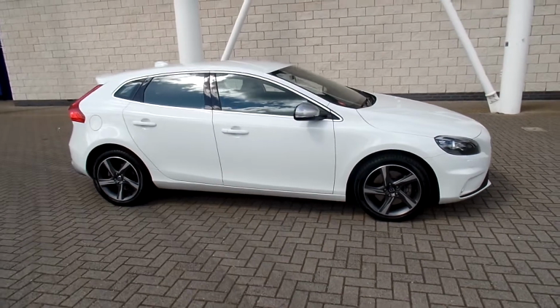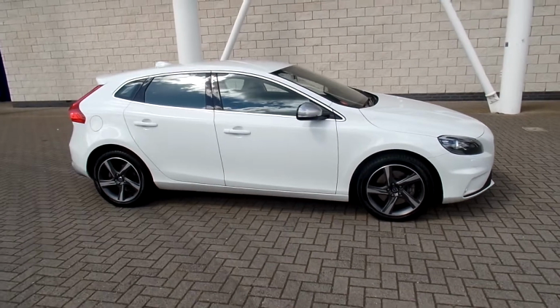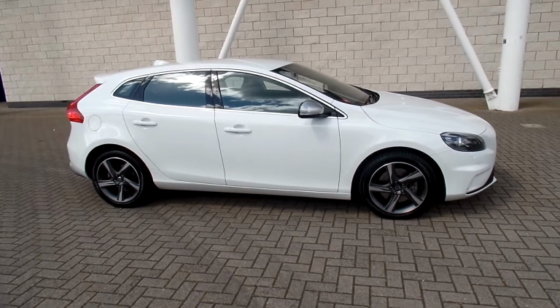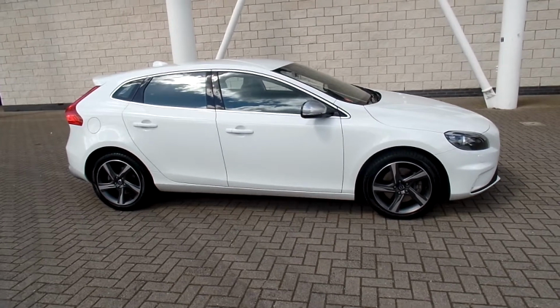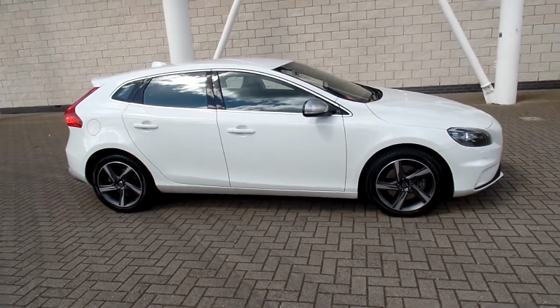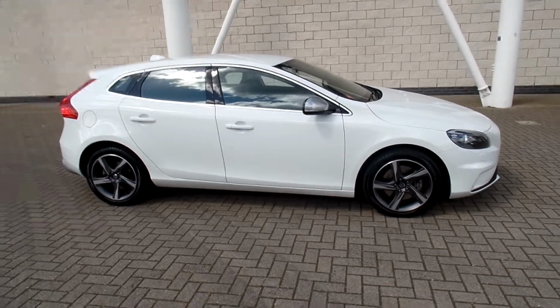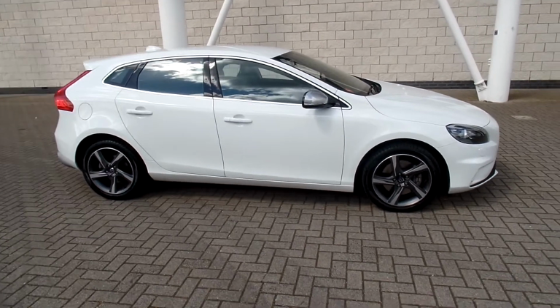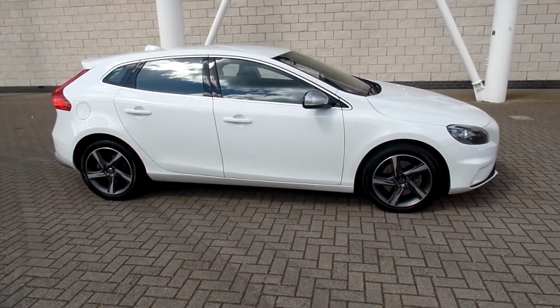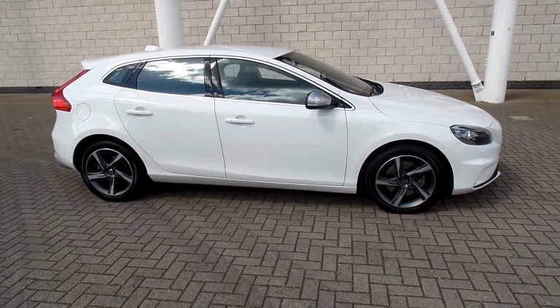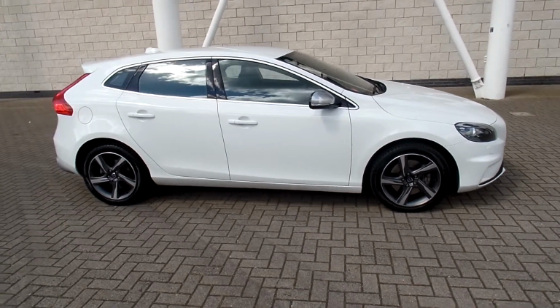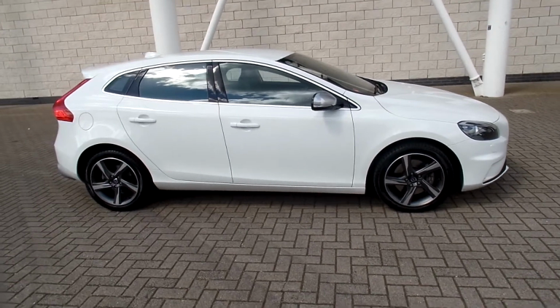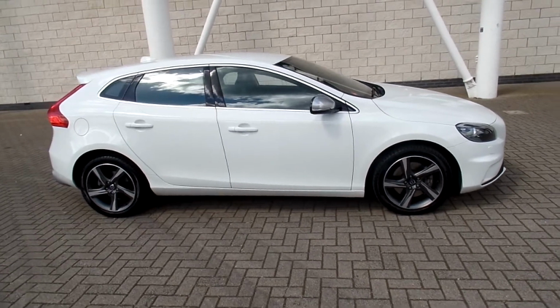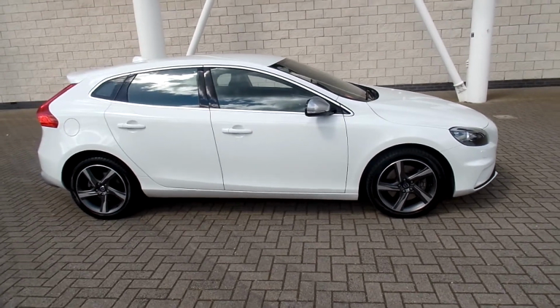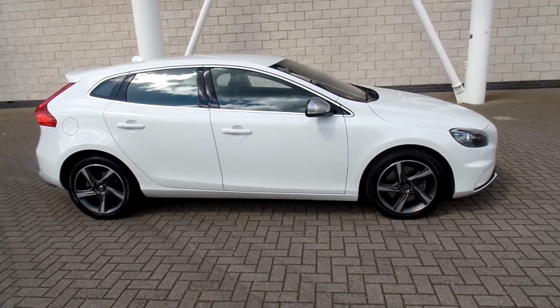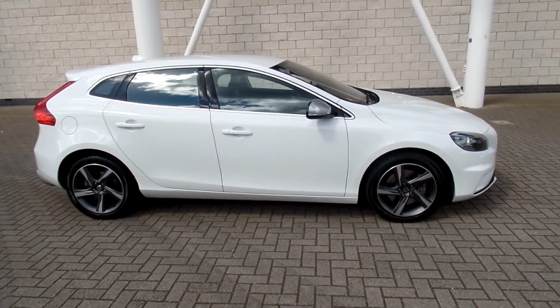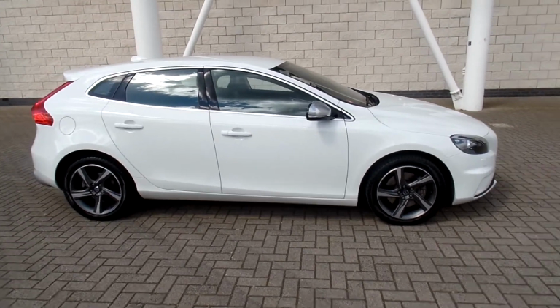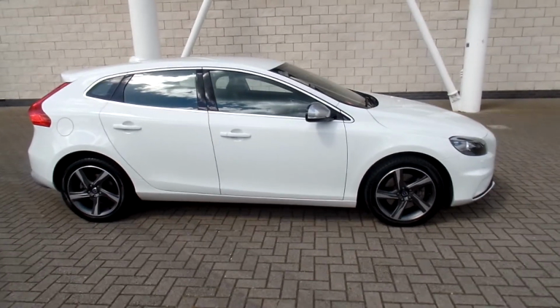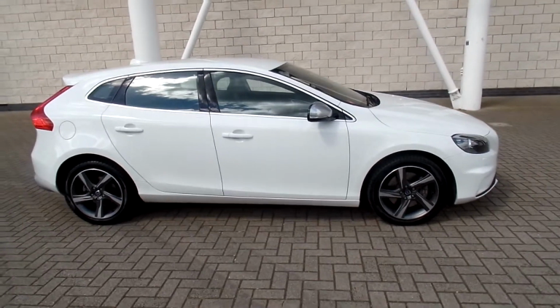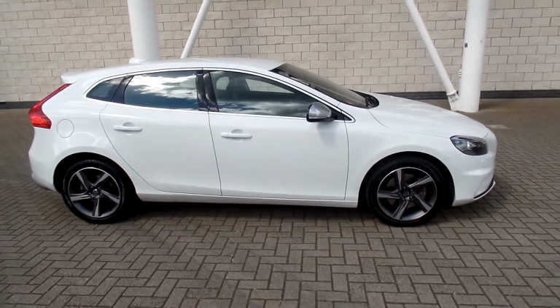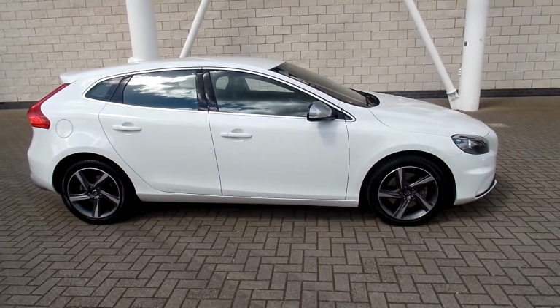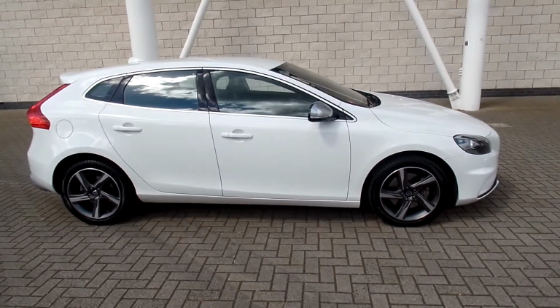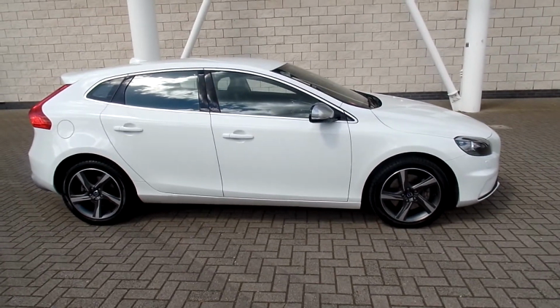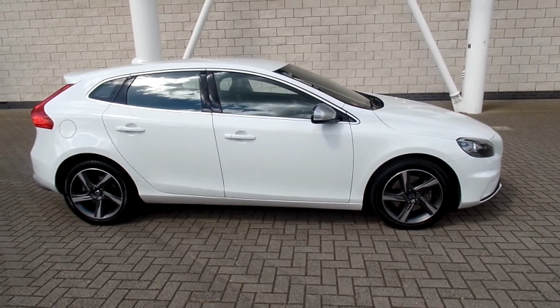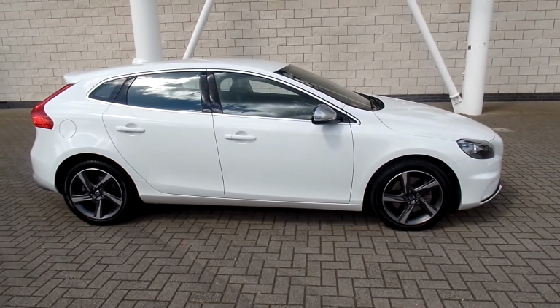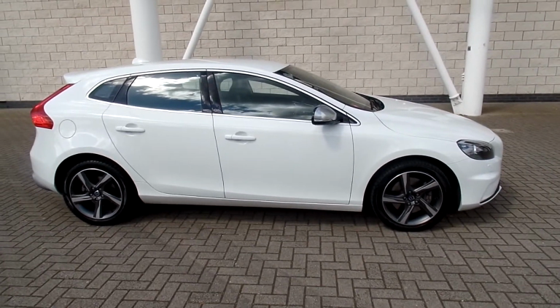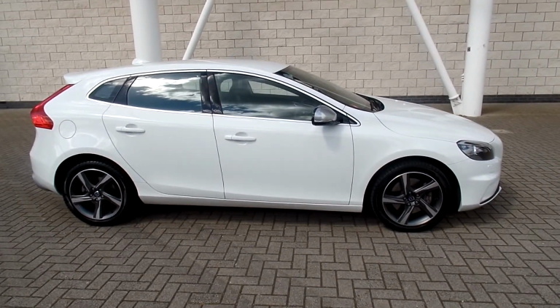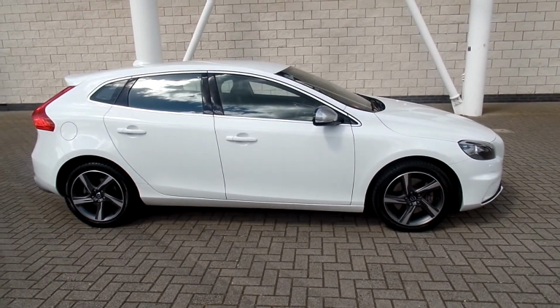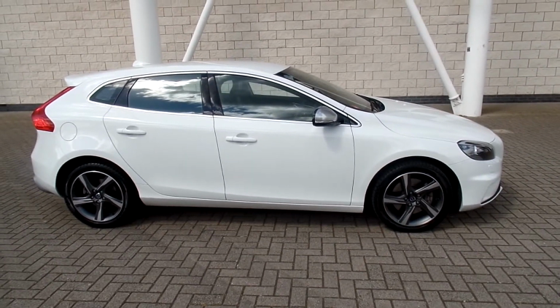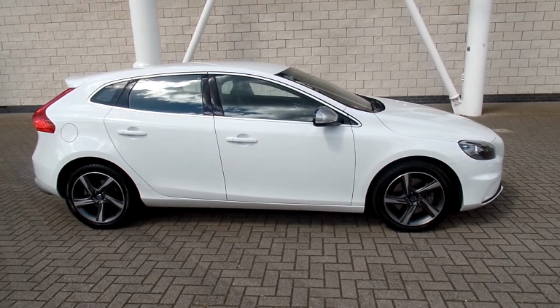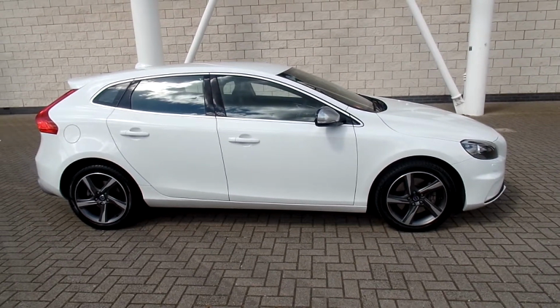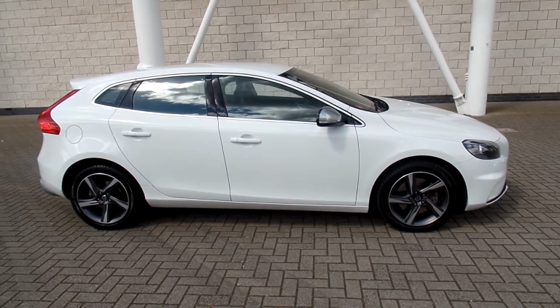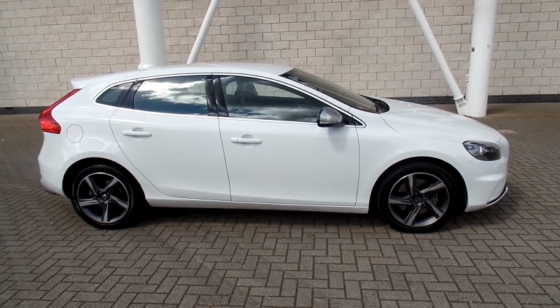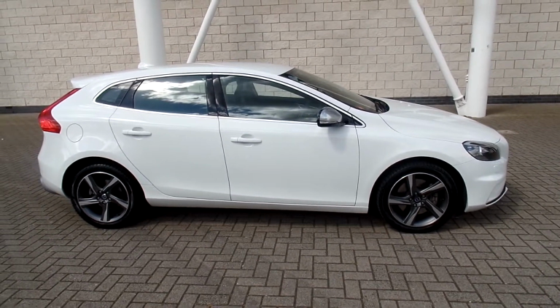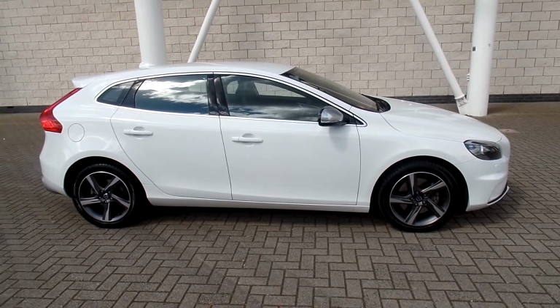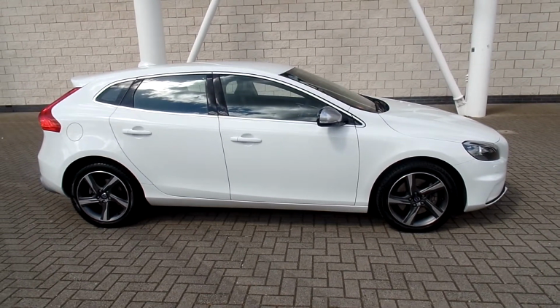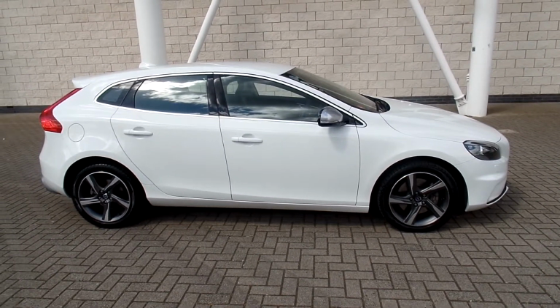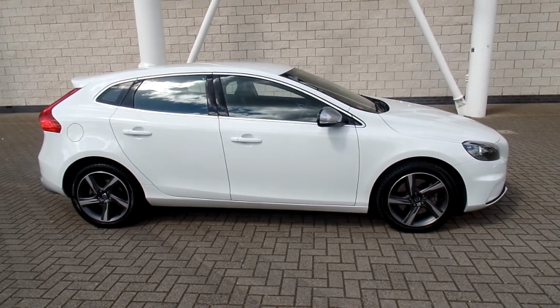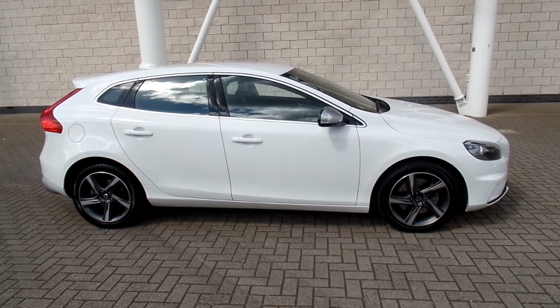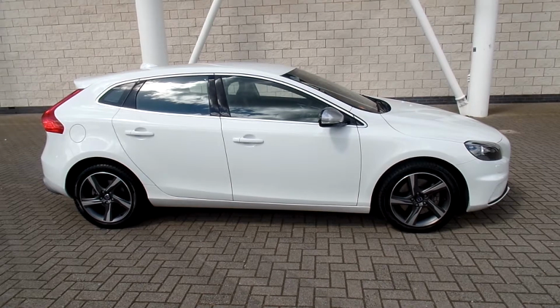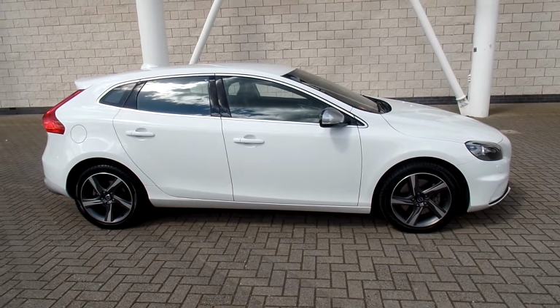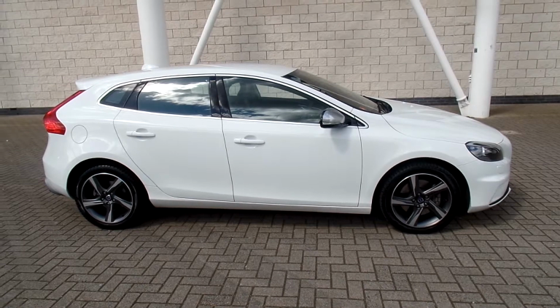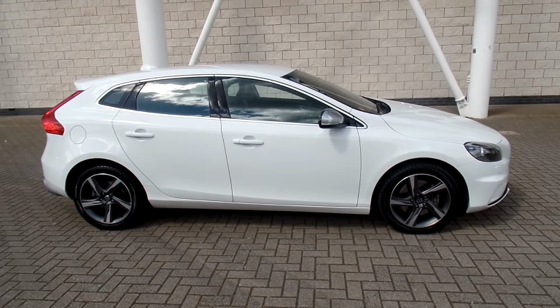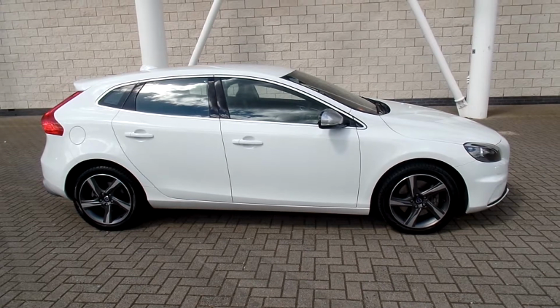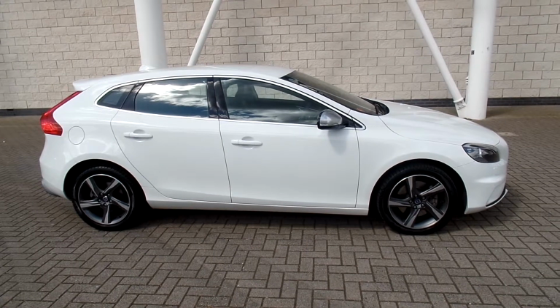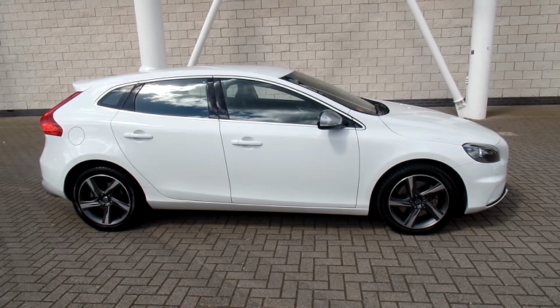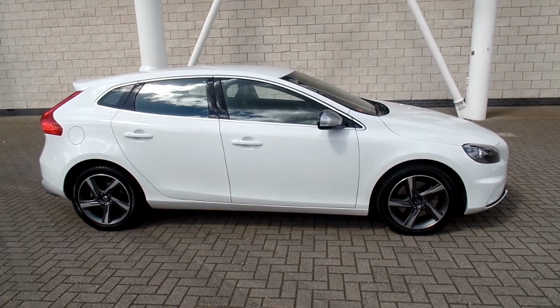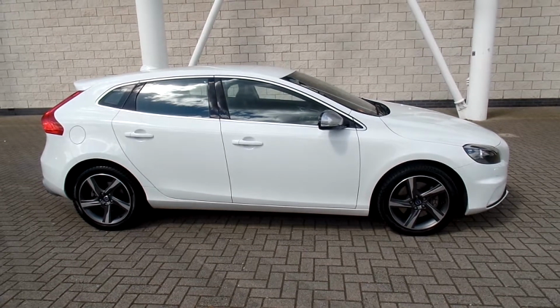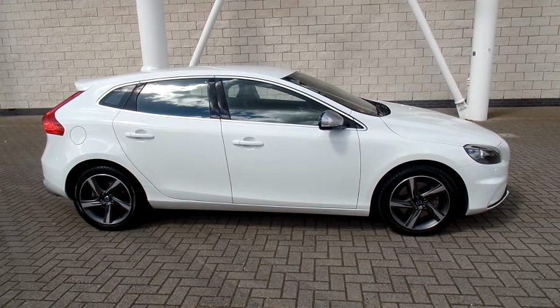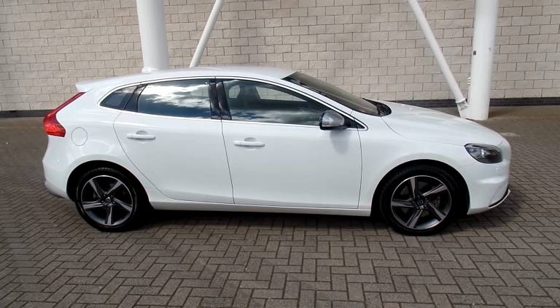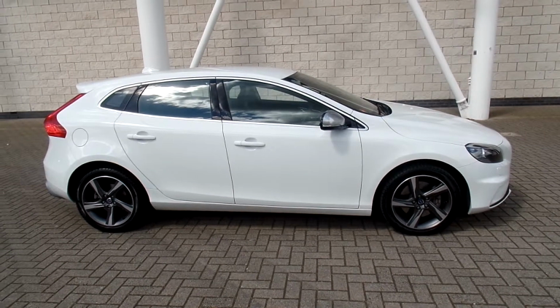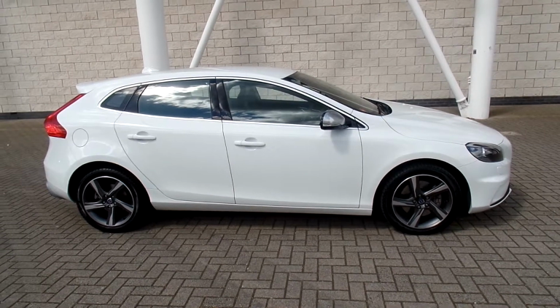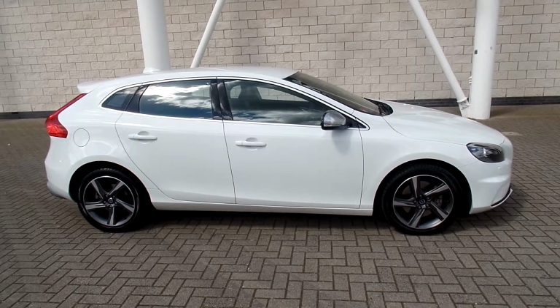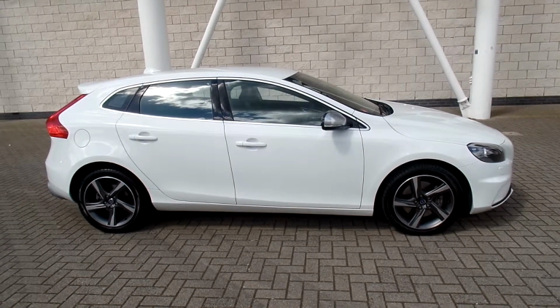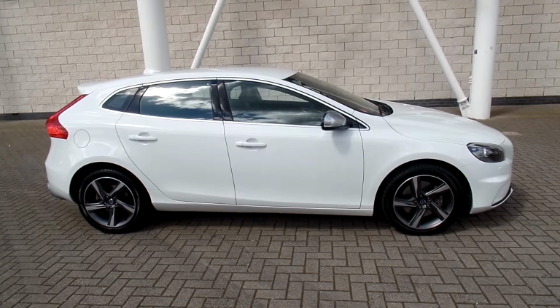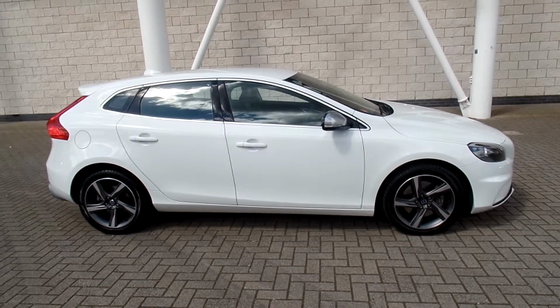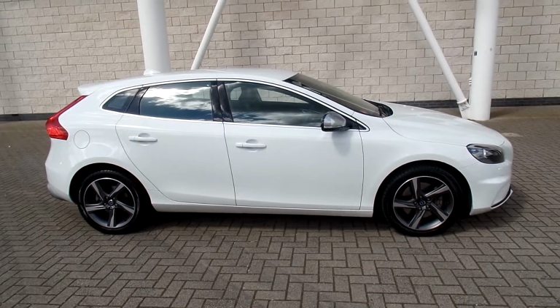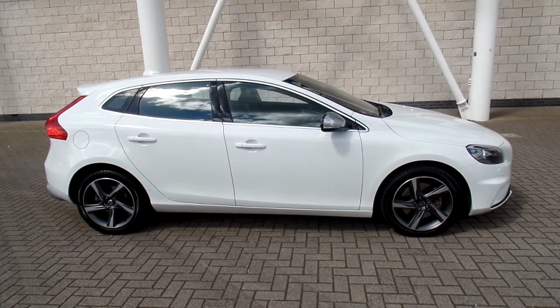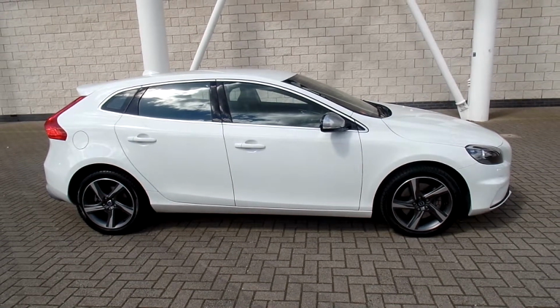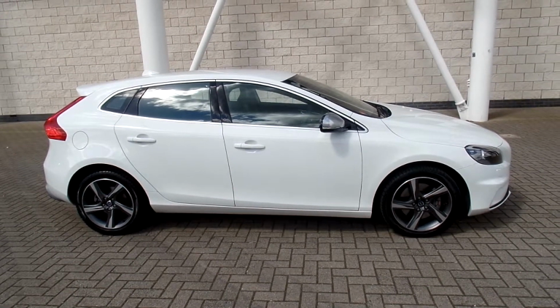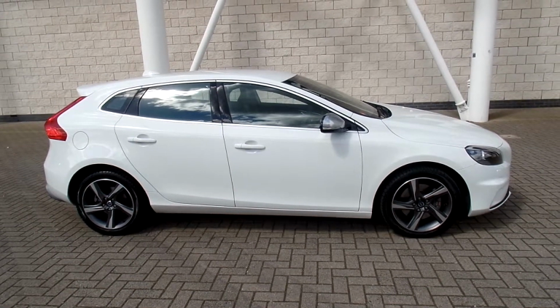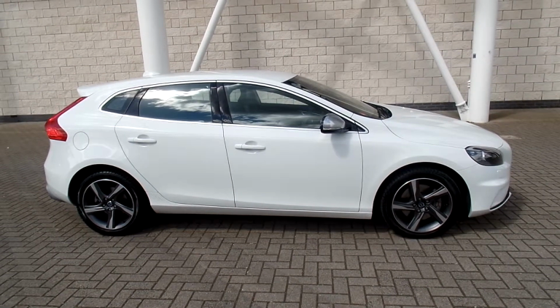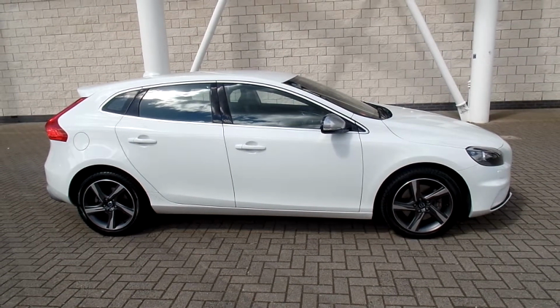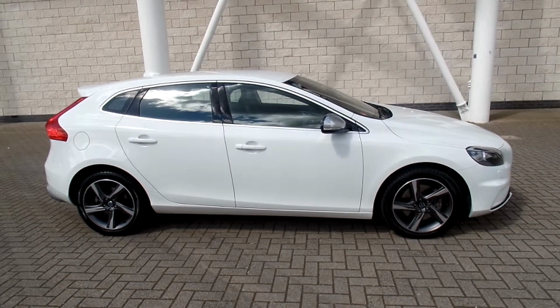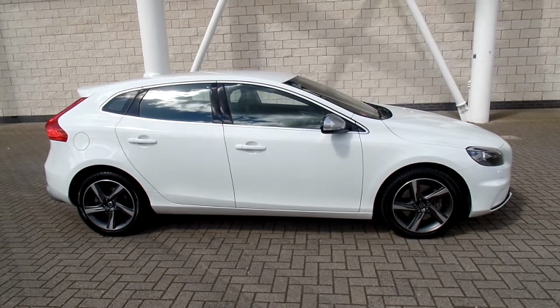You can purchase this lovely car online today by clicking the reserve online button below this video. Thanks for popping in at Sturgis.